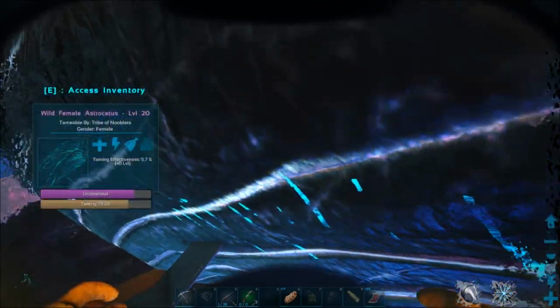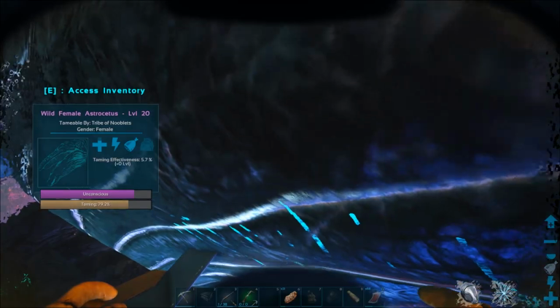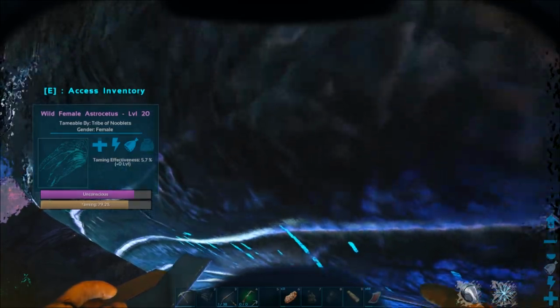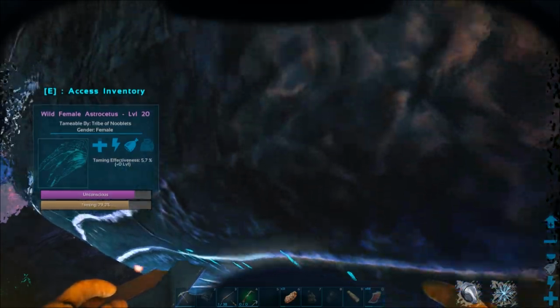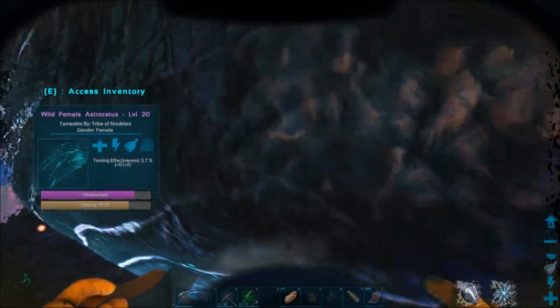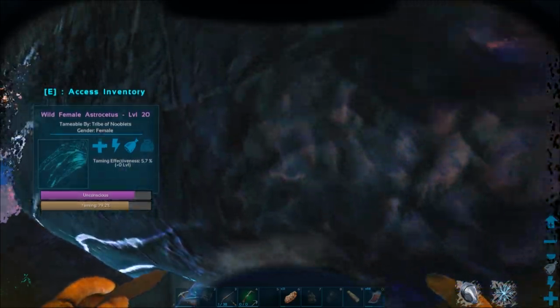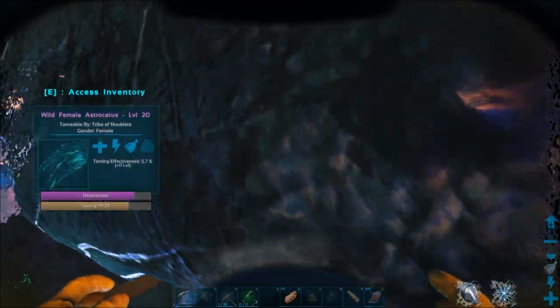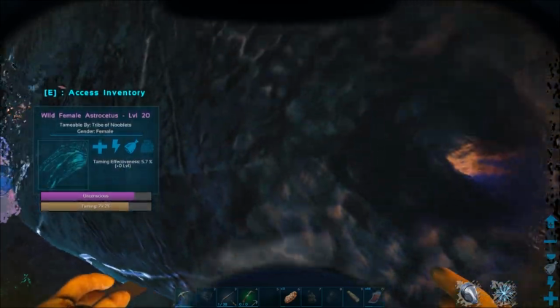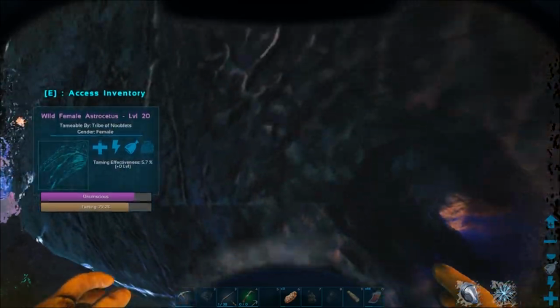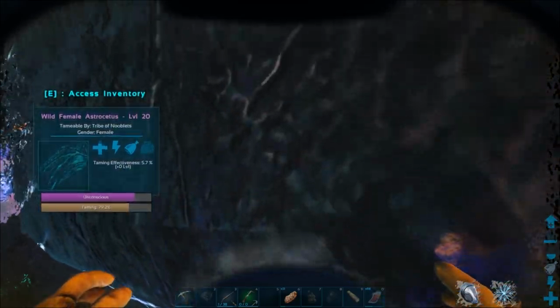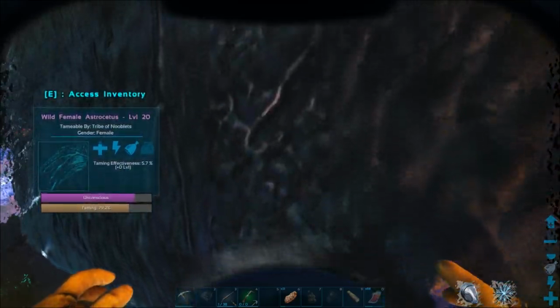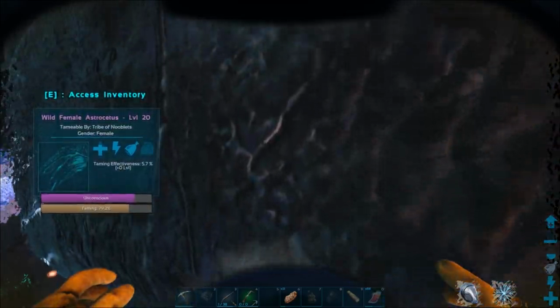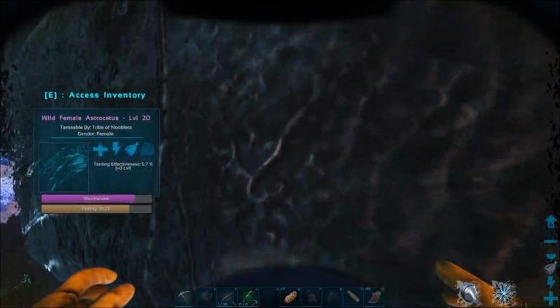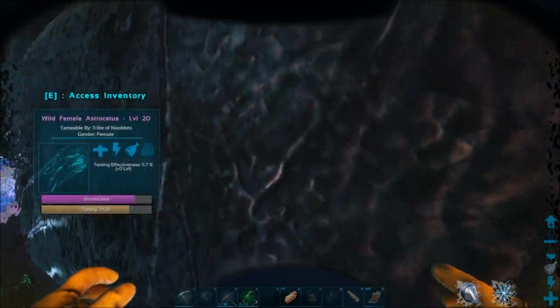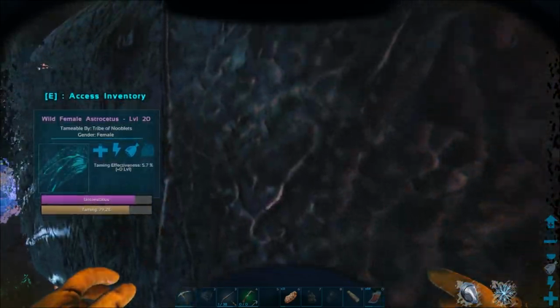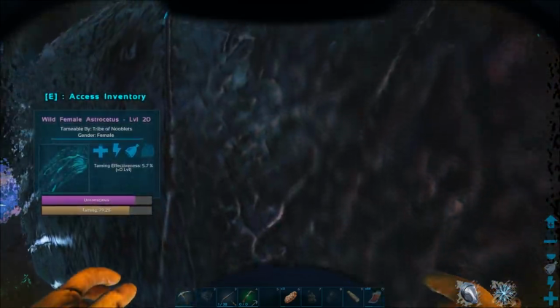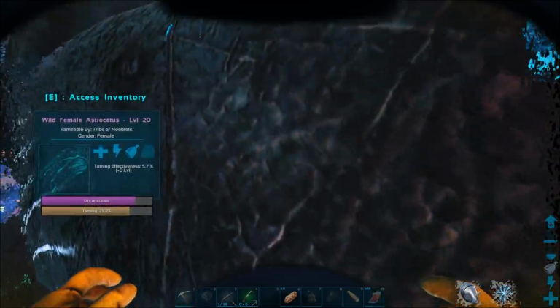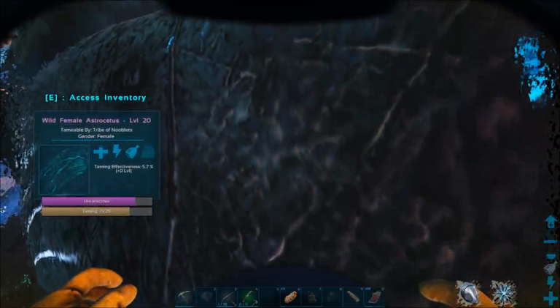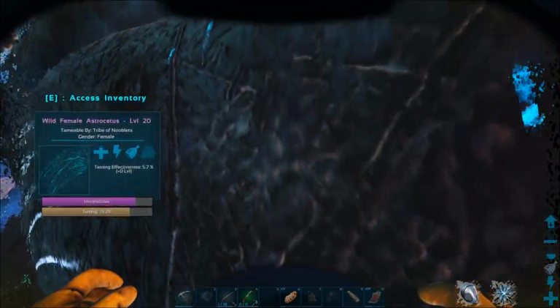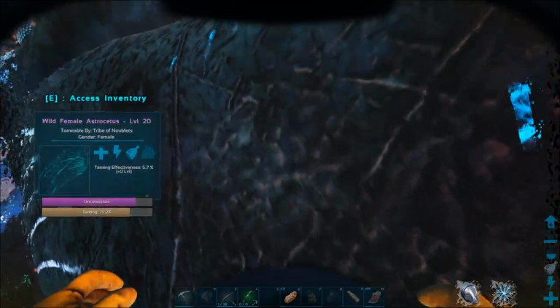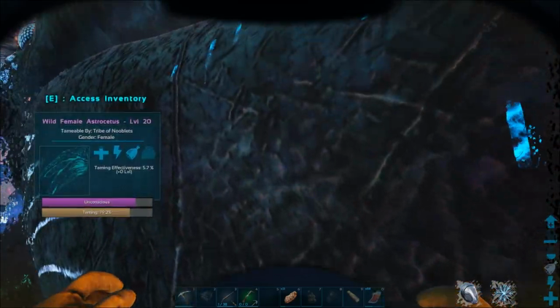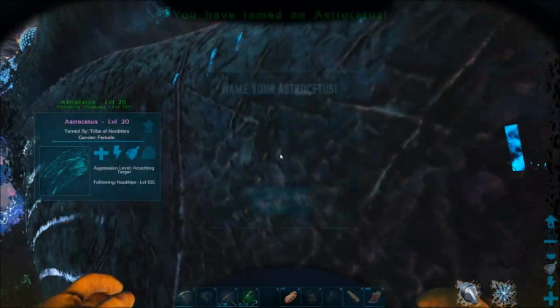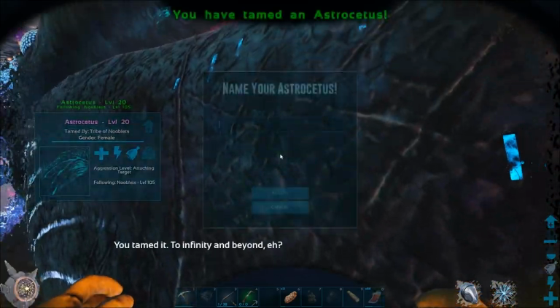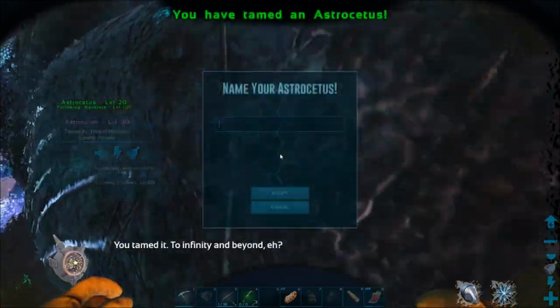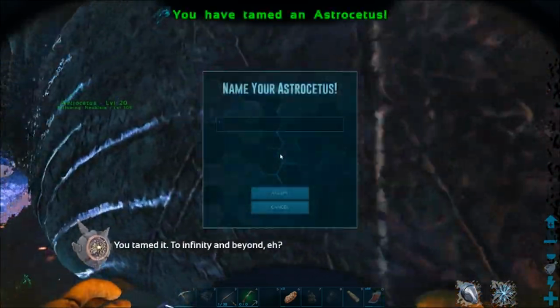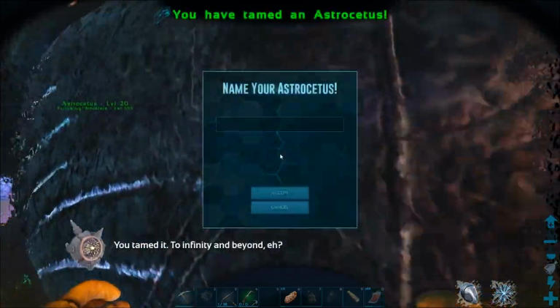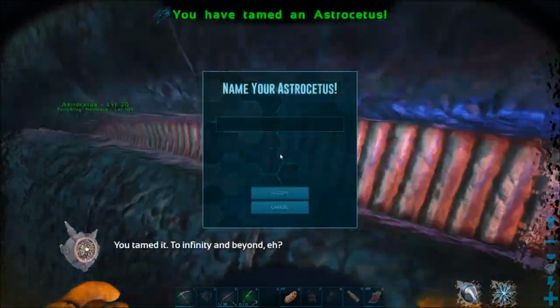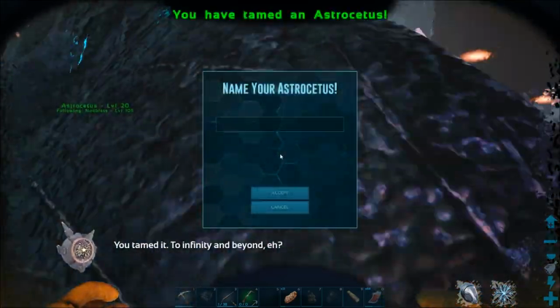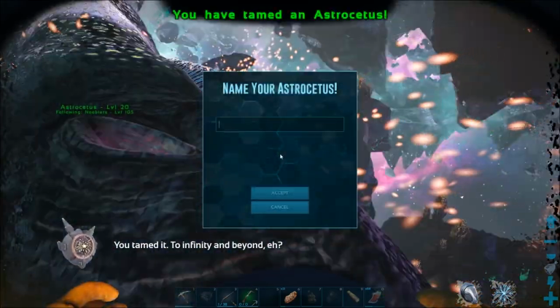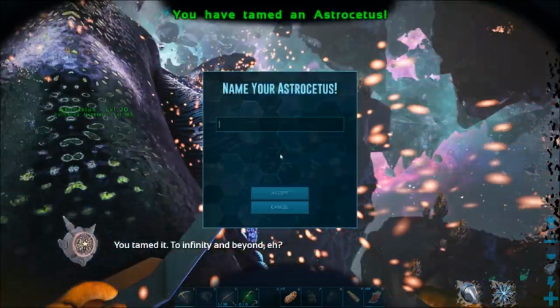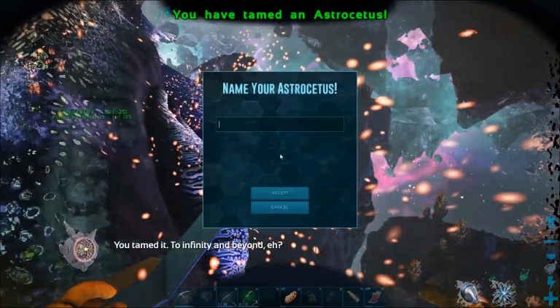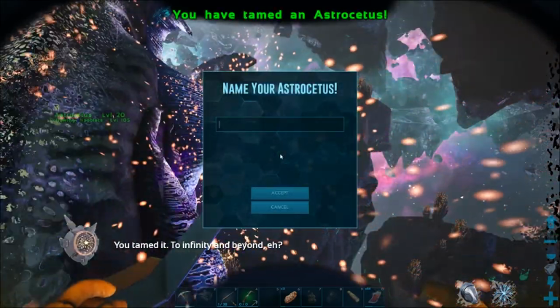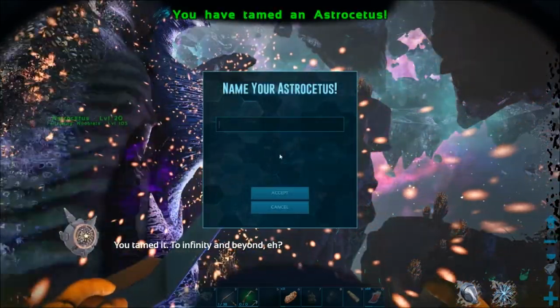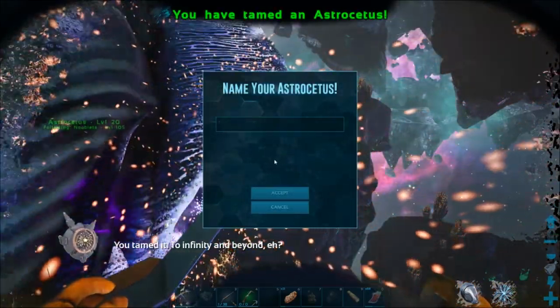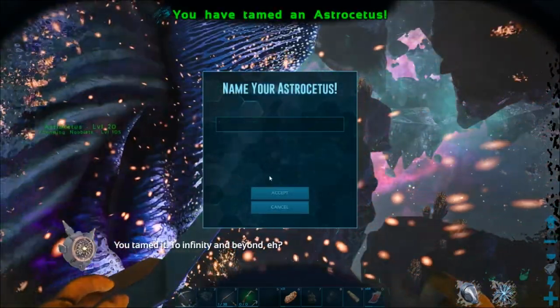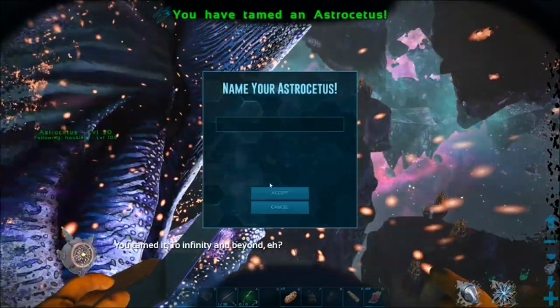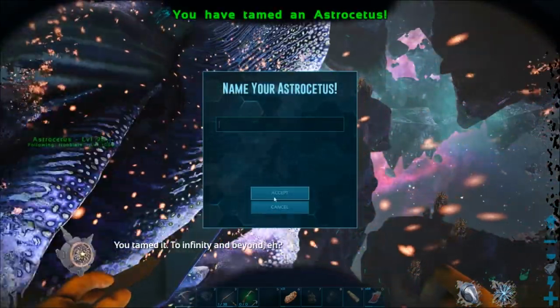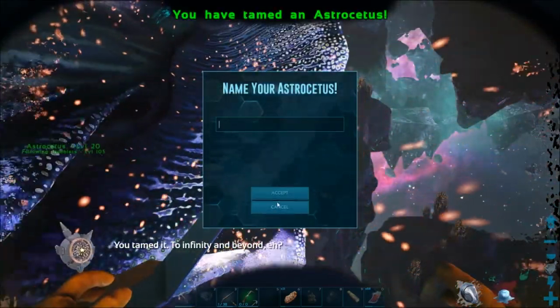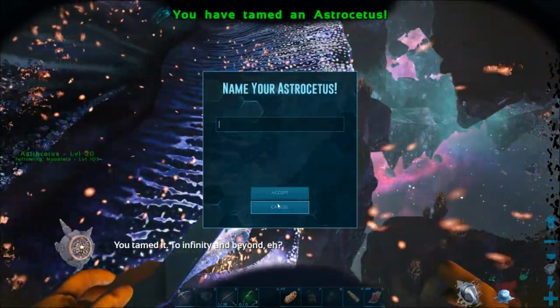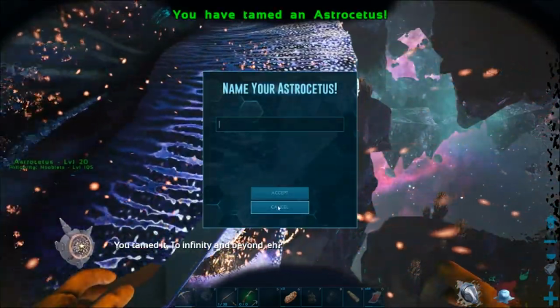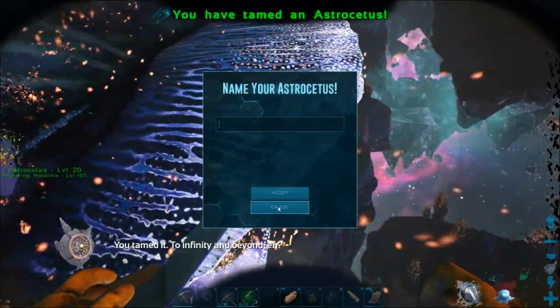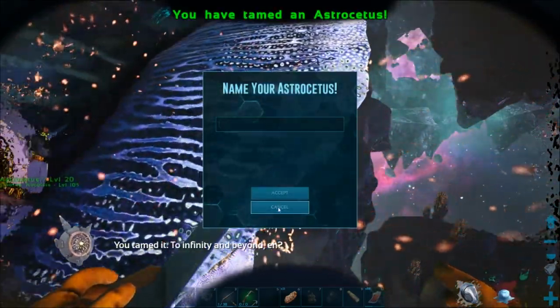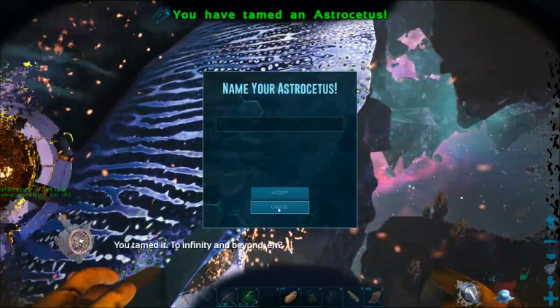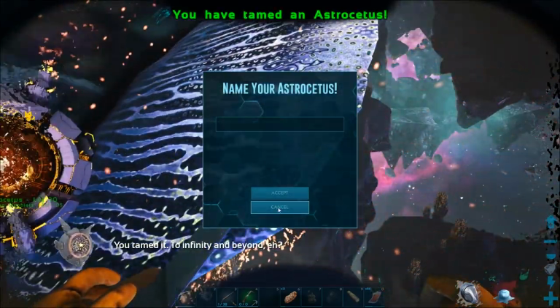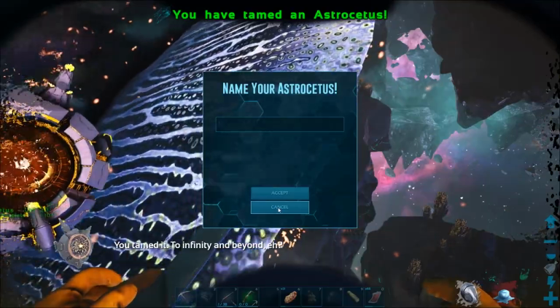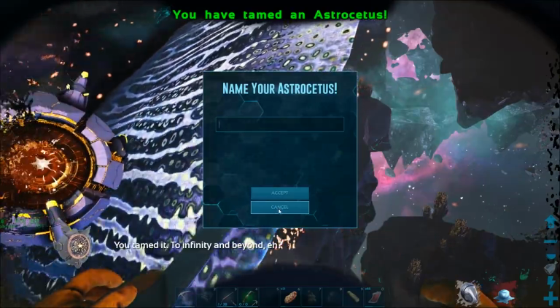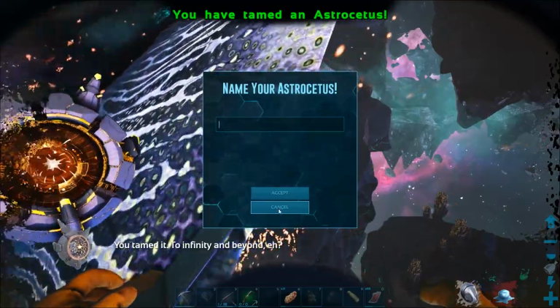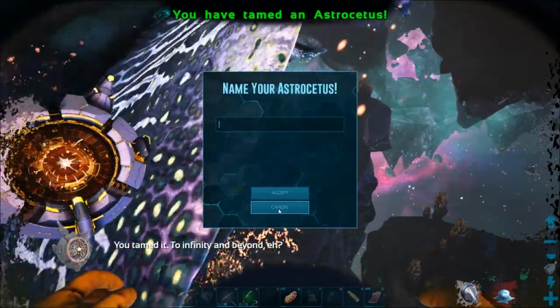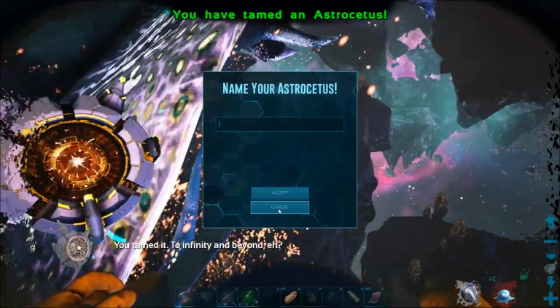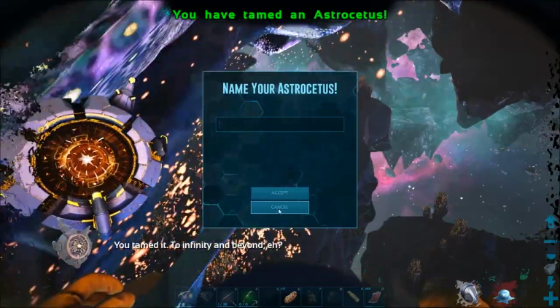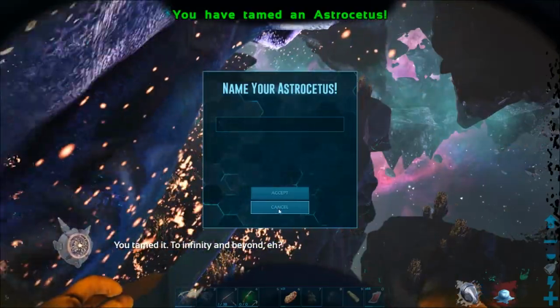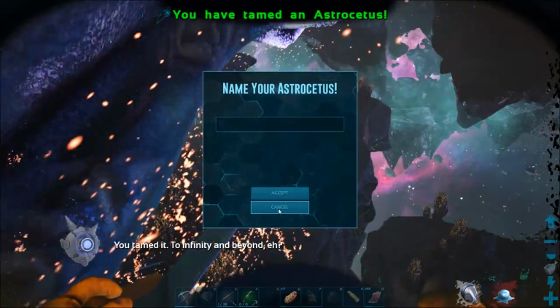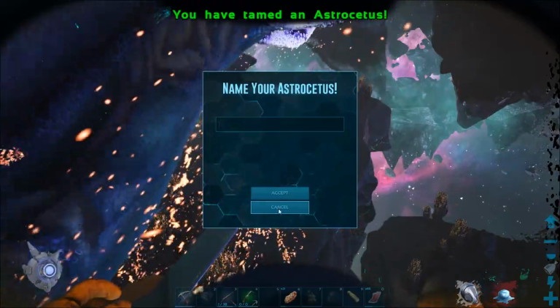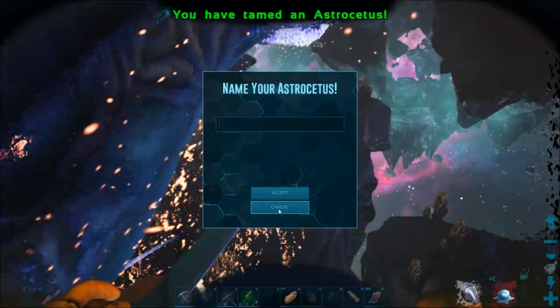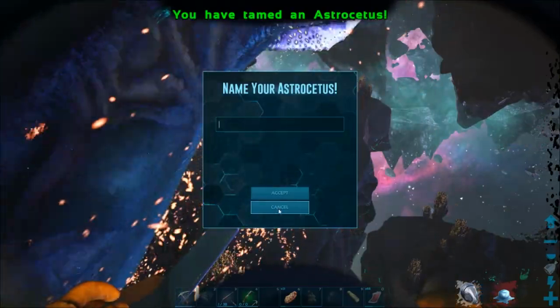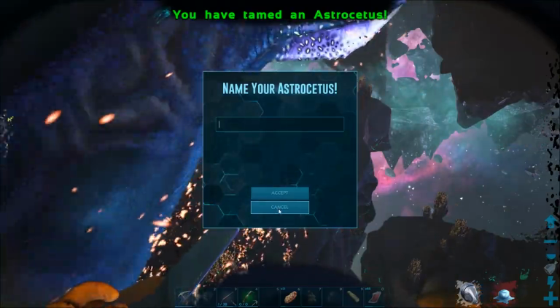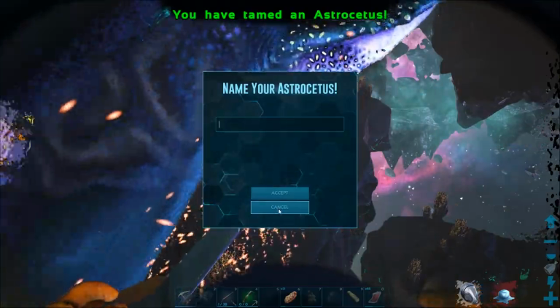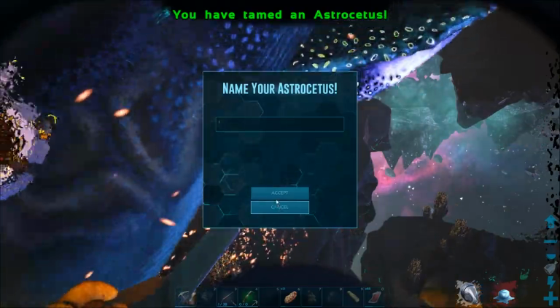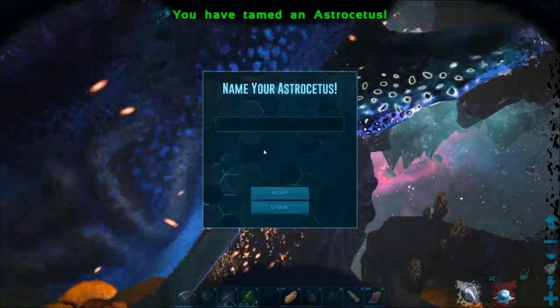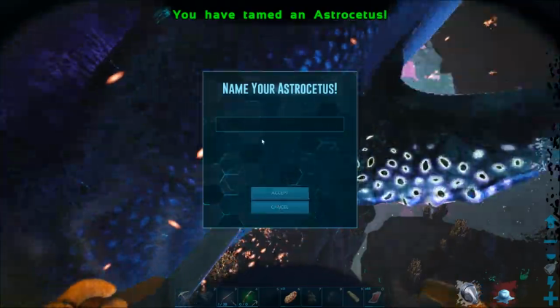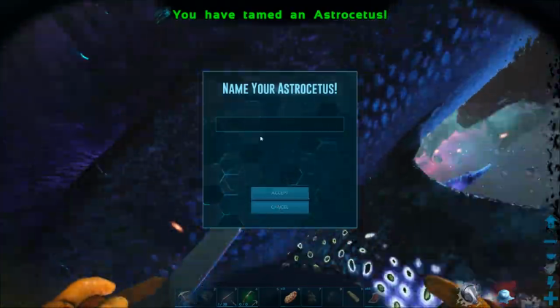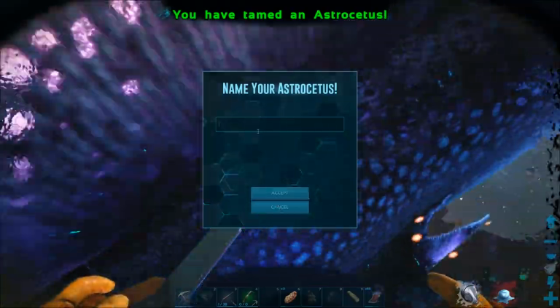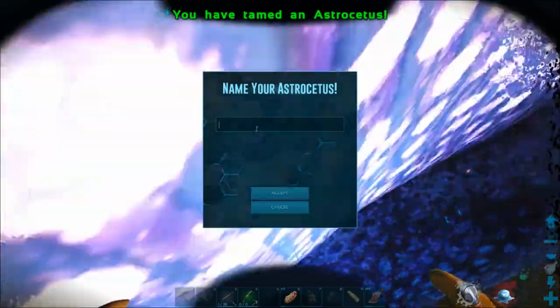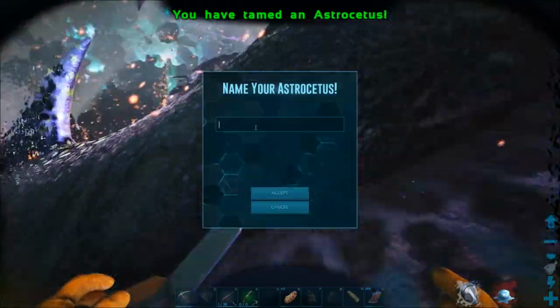I'll put the server taming multiplier up to times four to hurry things along. It's at 79% - one more kibble should do it. As you can see the efficiency has dropped down to 5.7 and we get no more extra bonus levels.